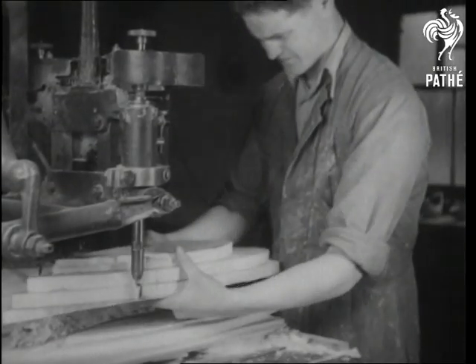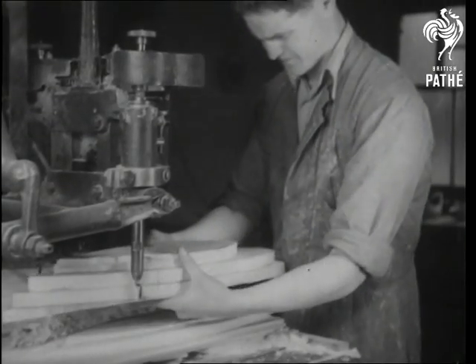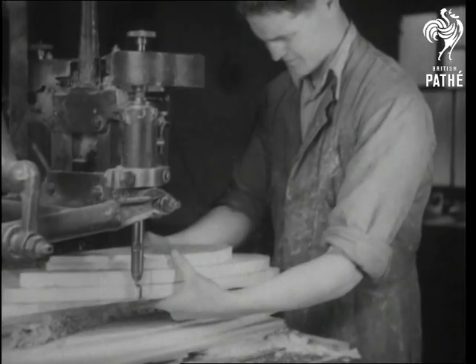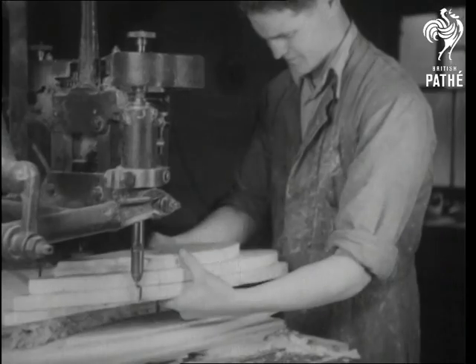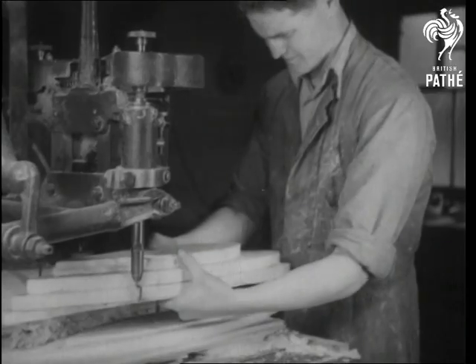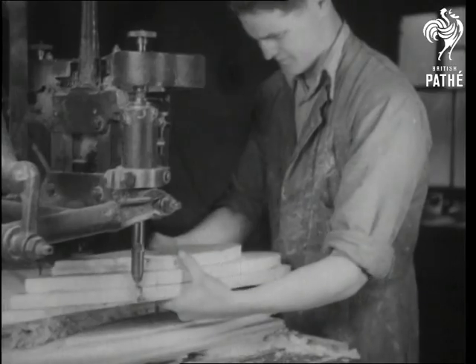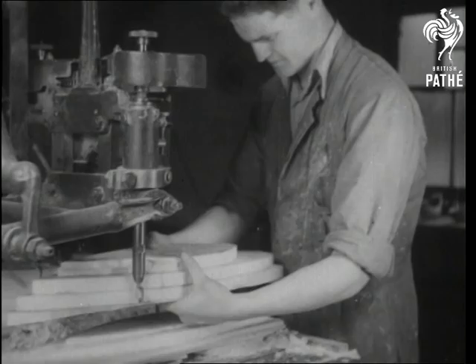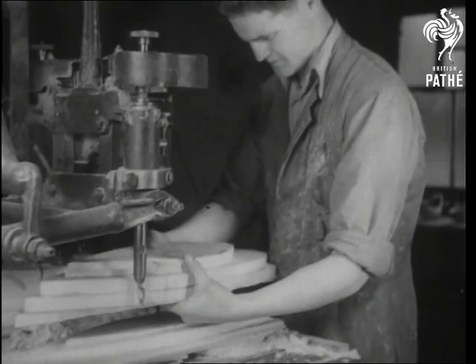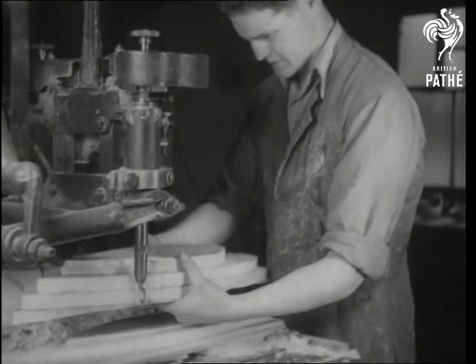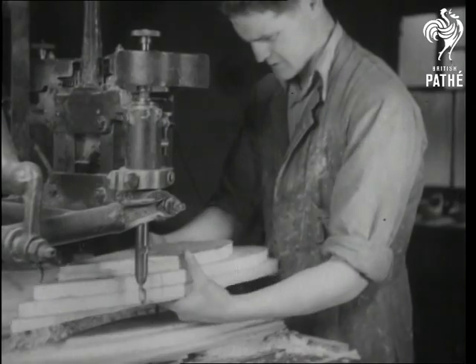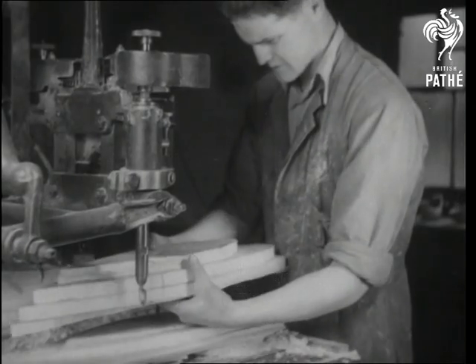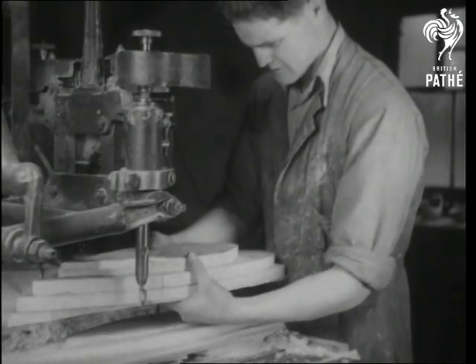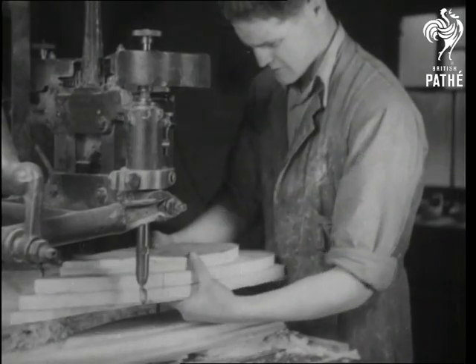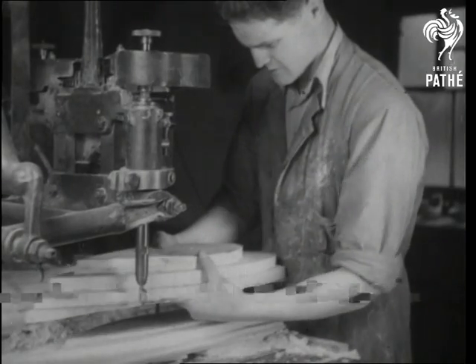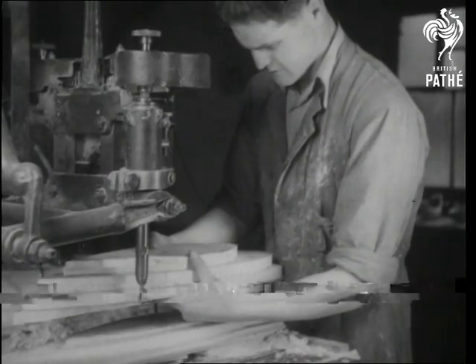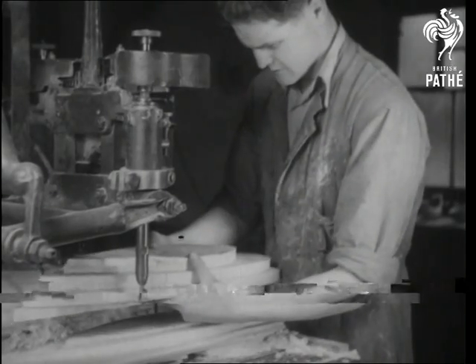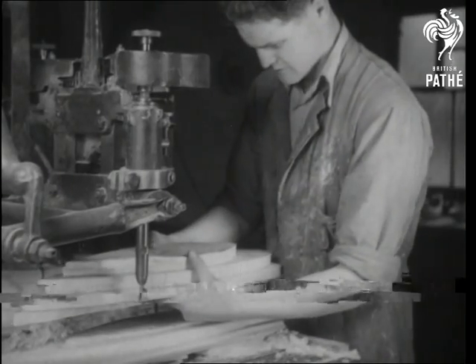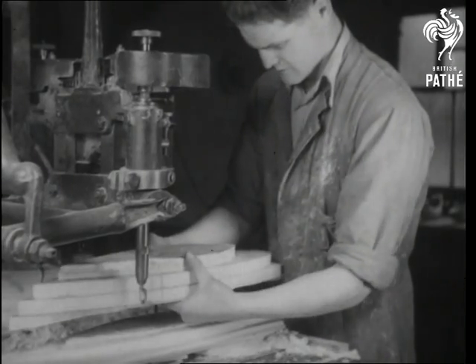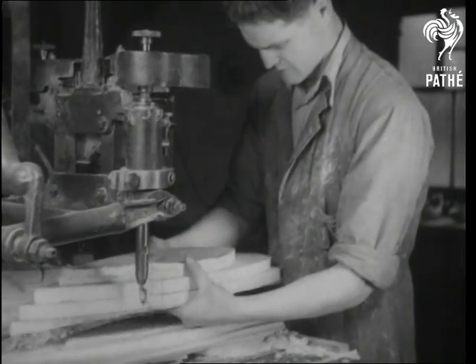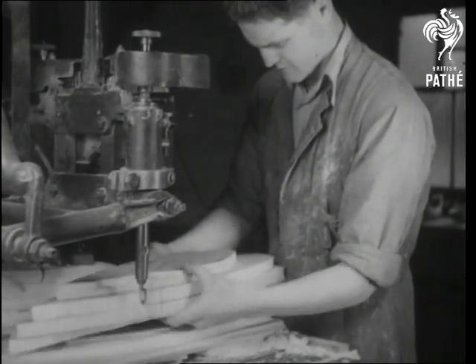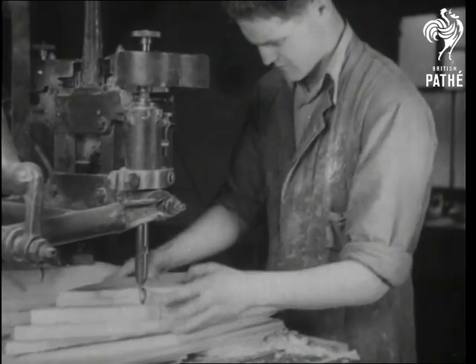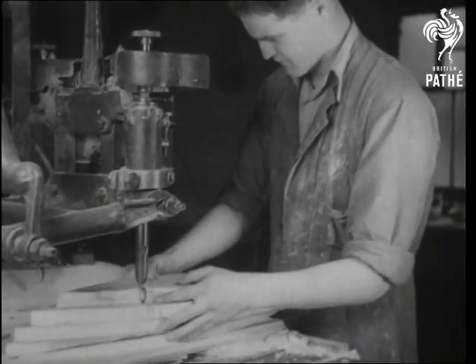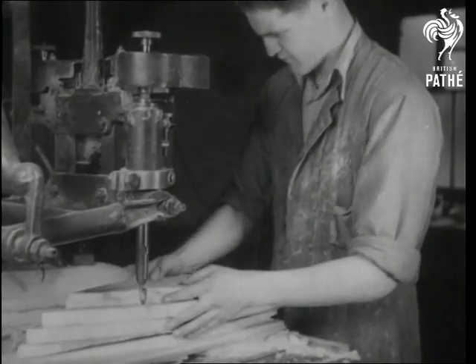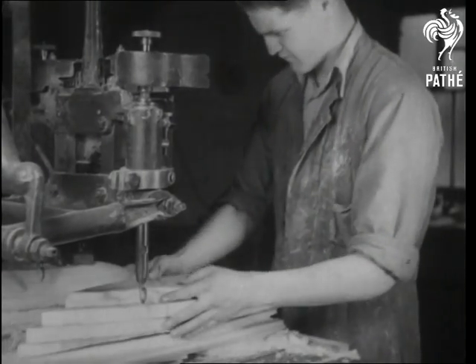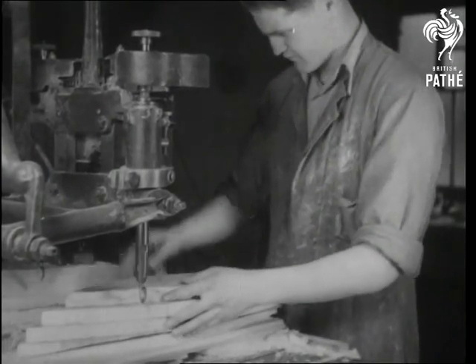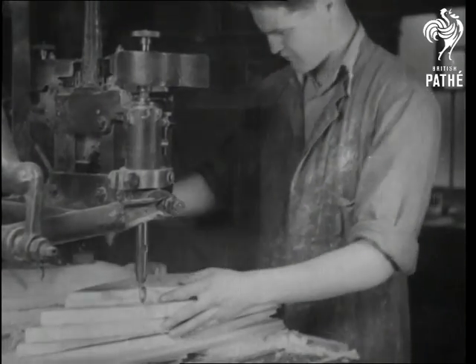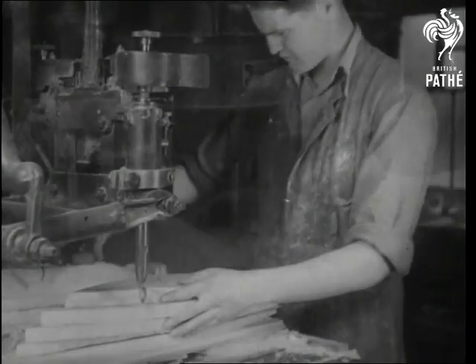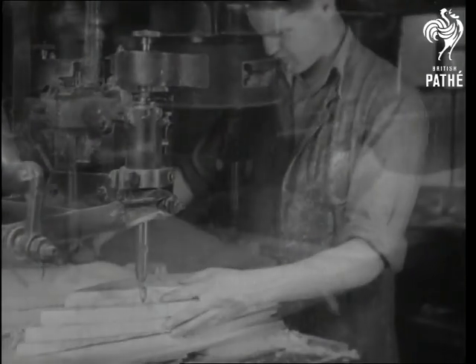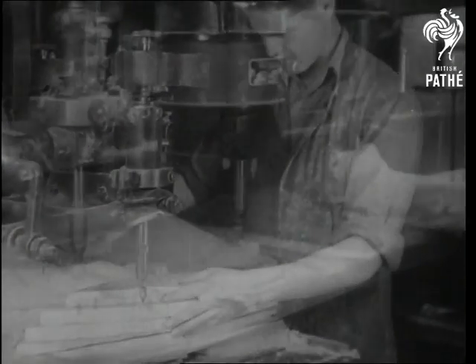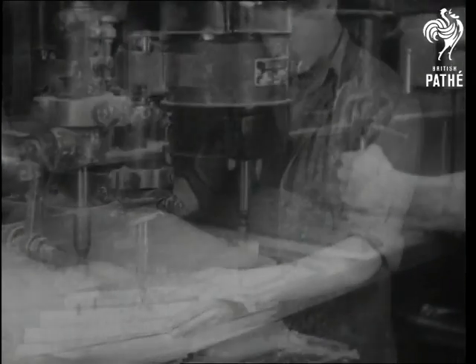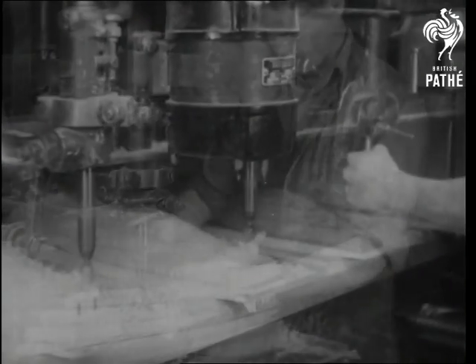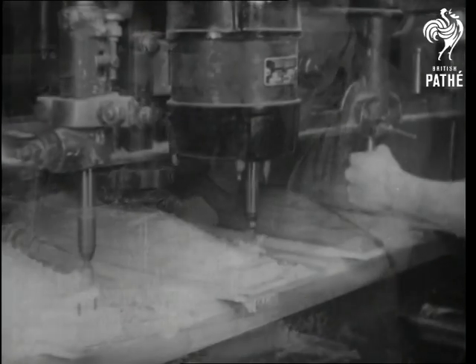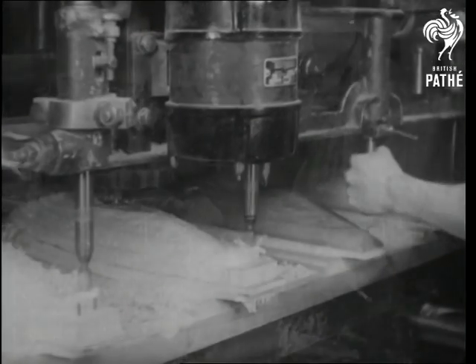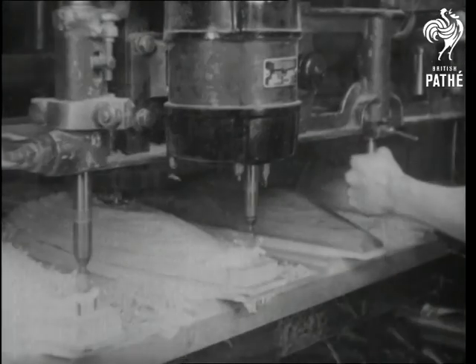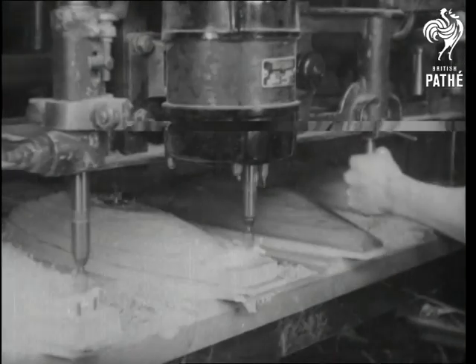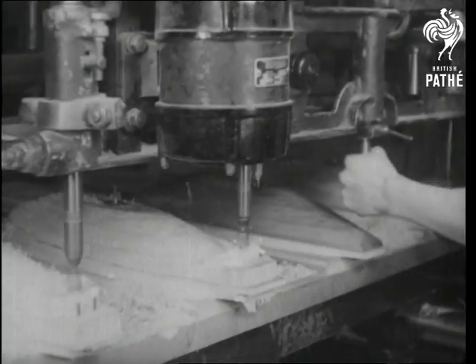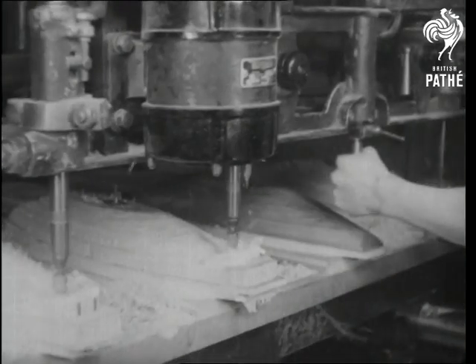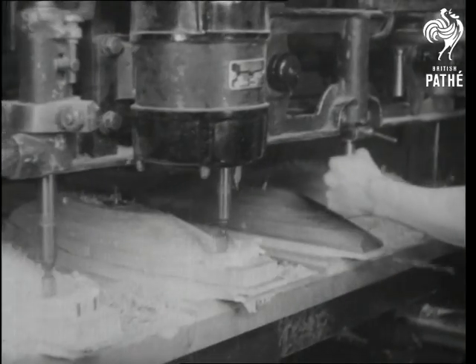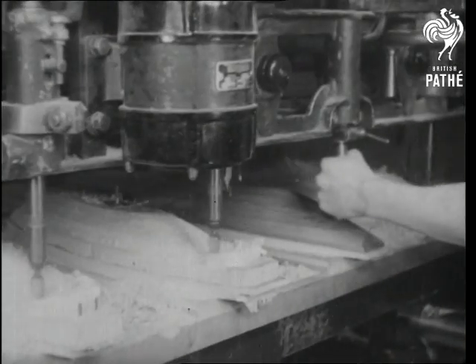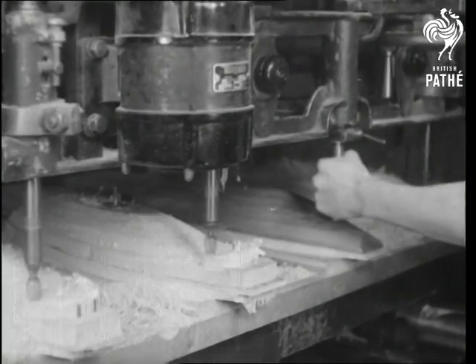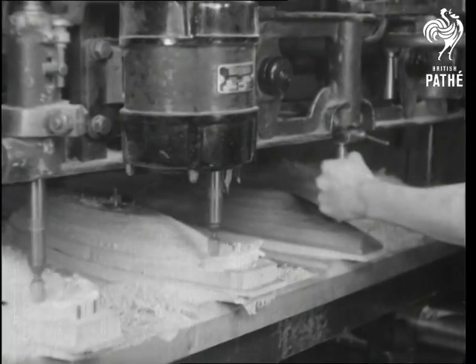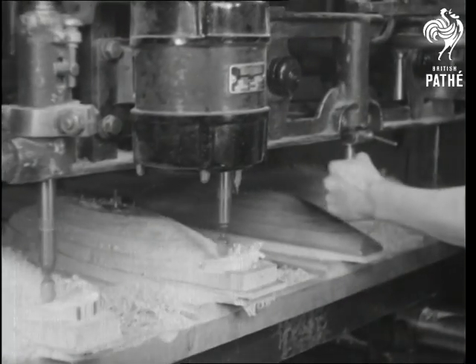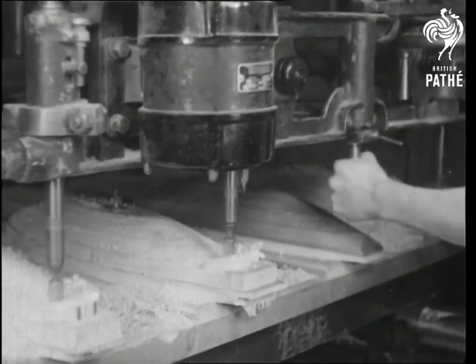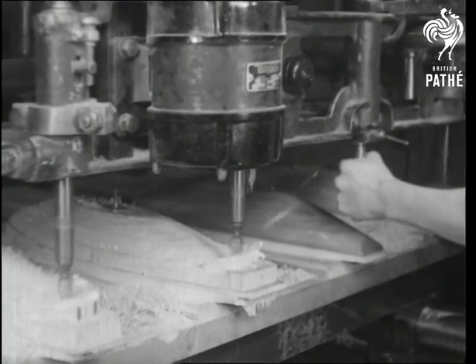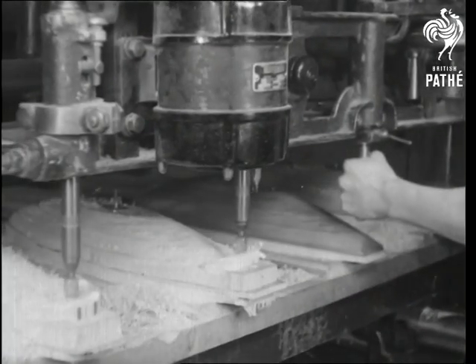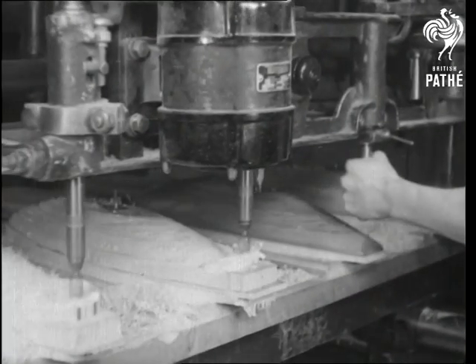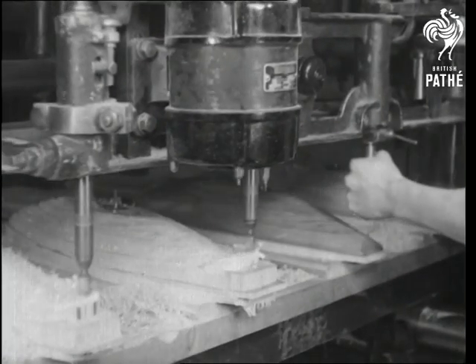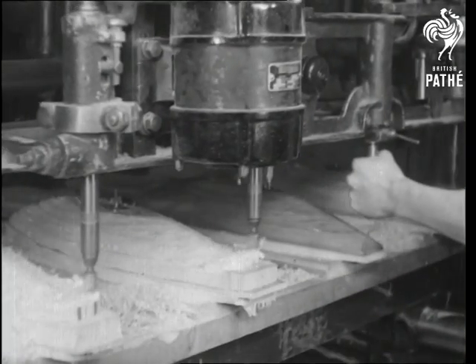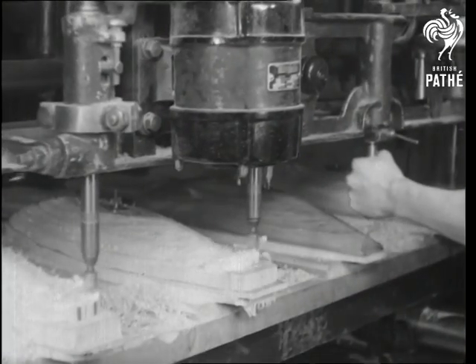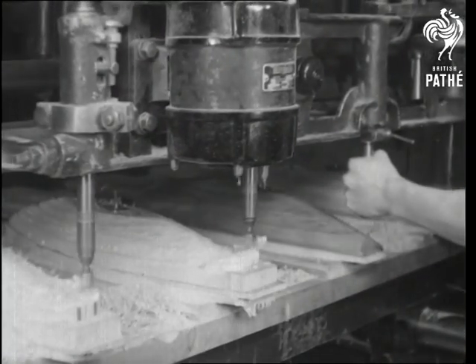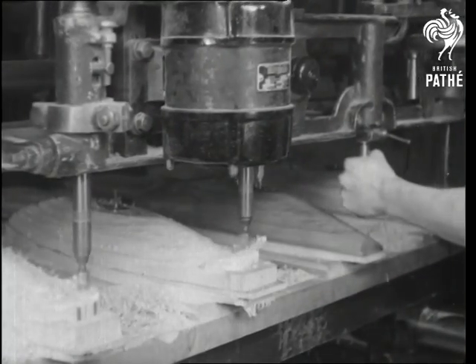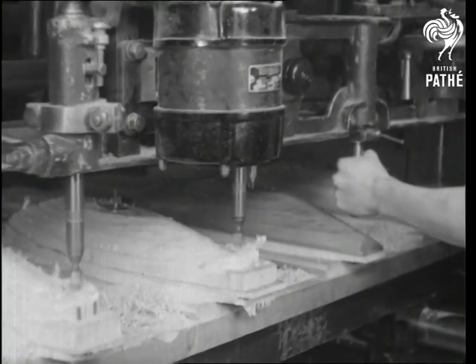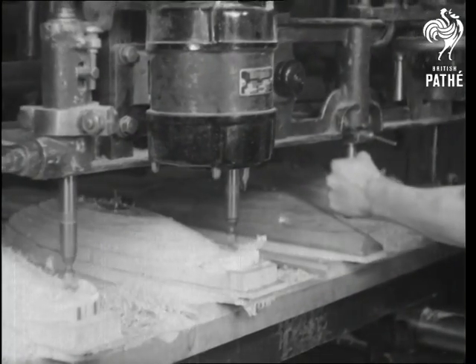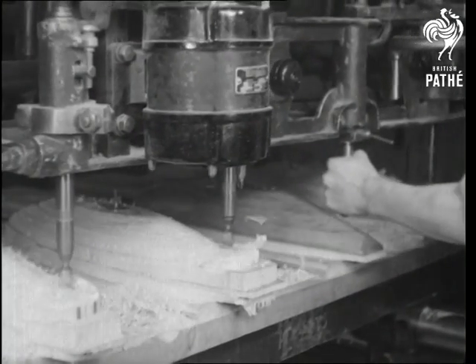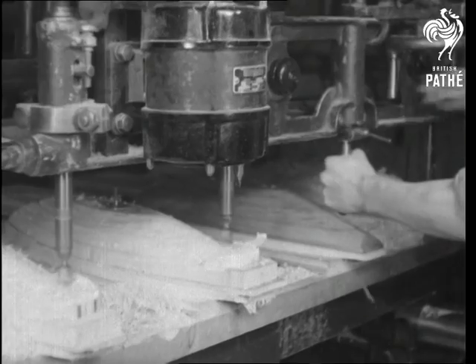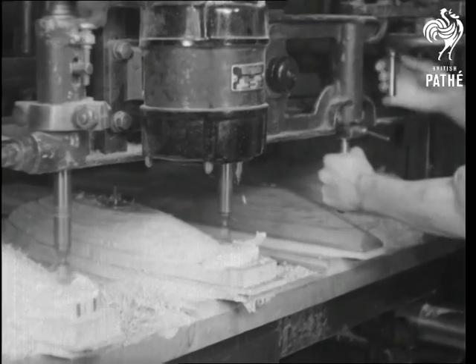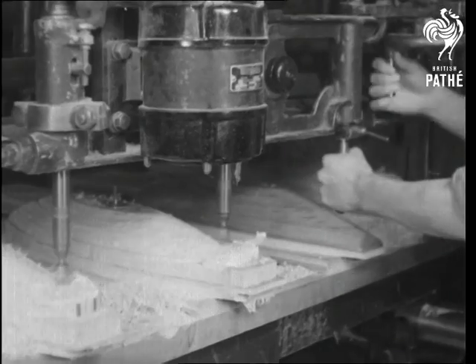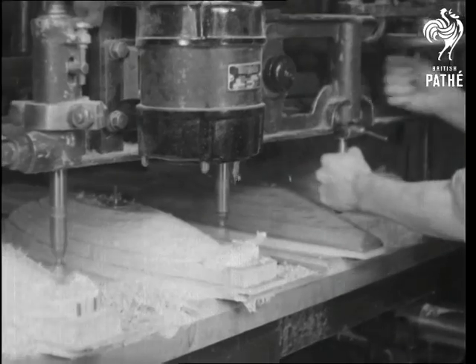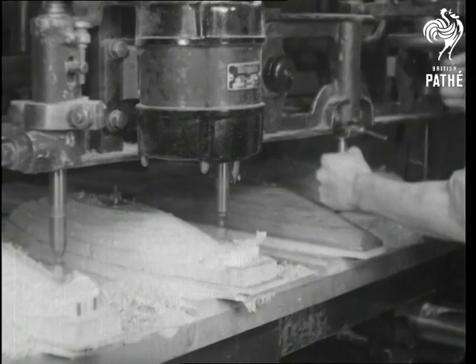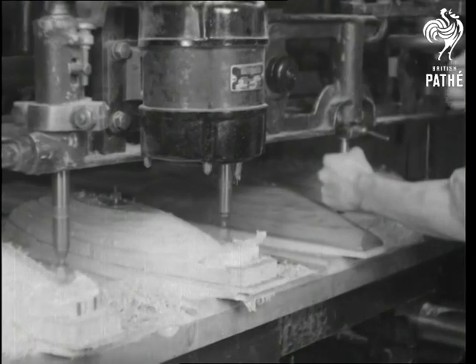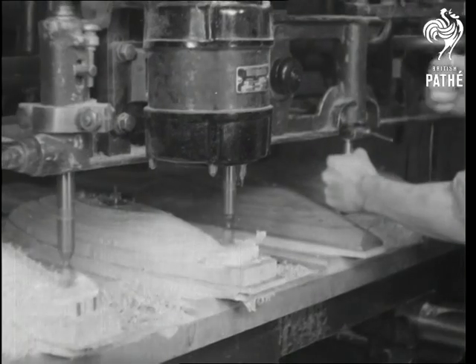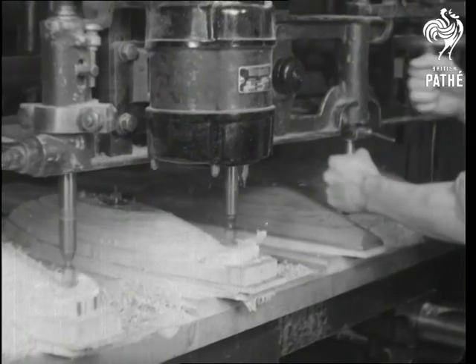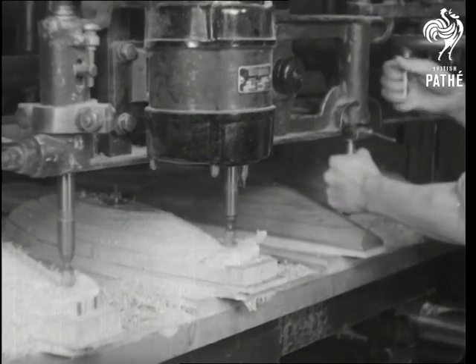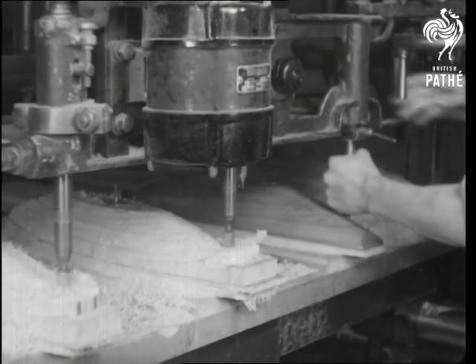The fine shaping is done on a multiple machine that can work on several models at once, each model being an exact duplicate of the other.